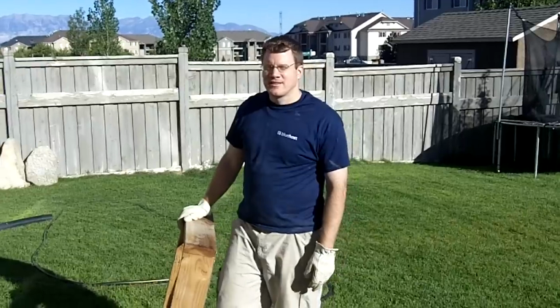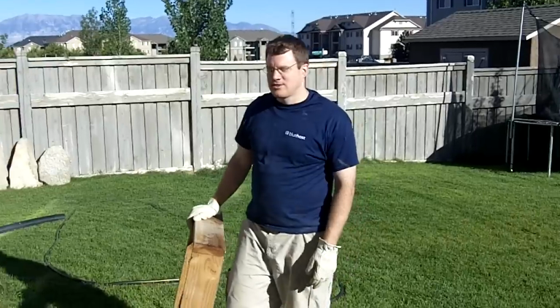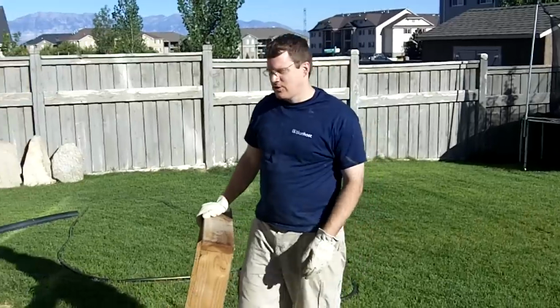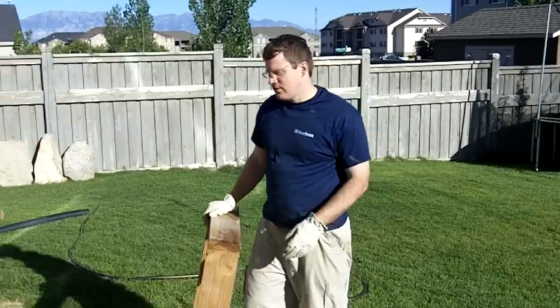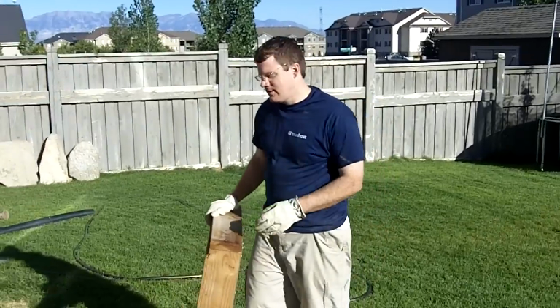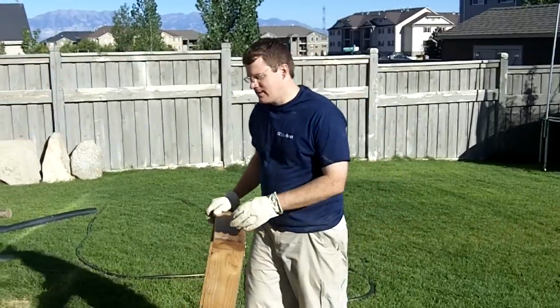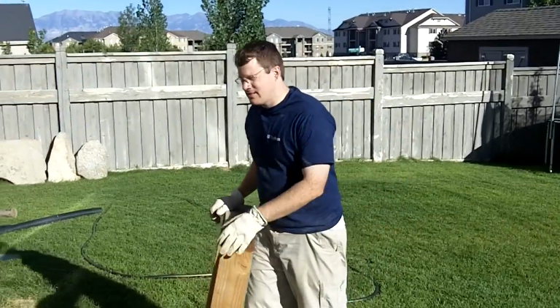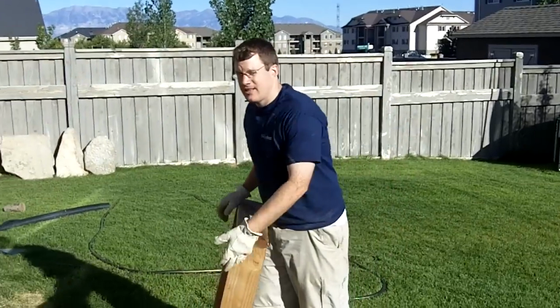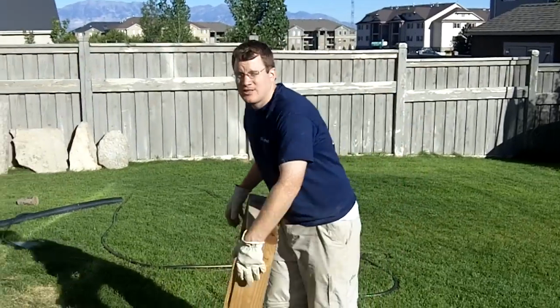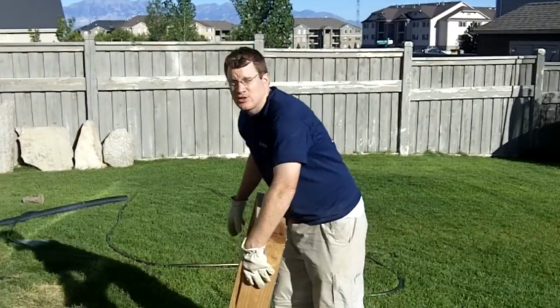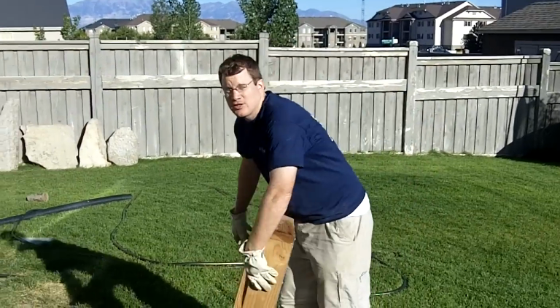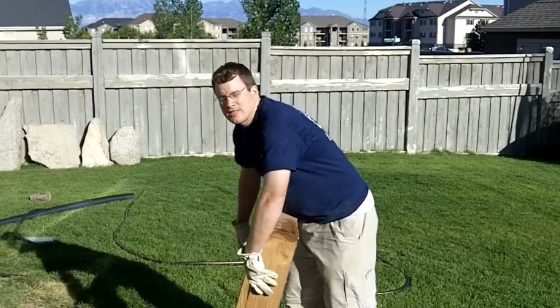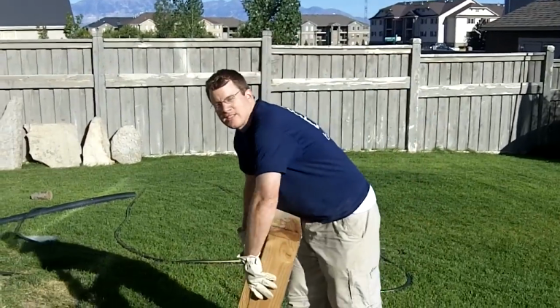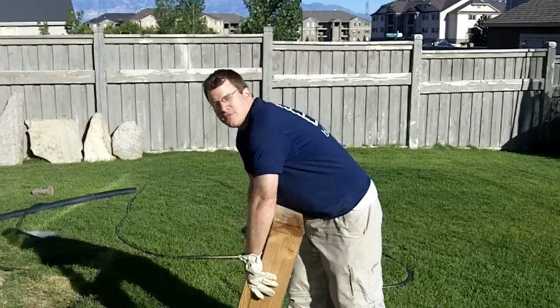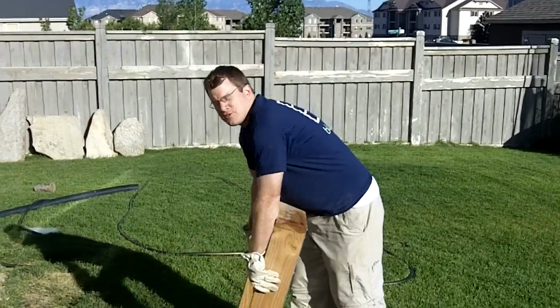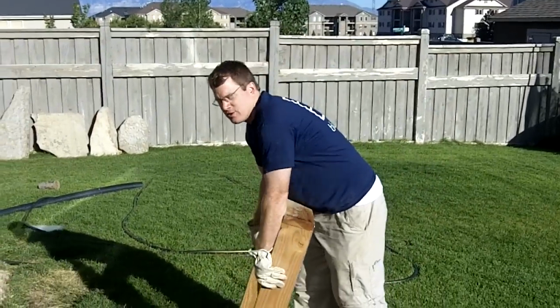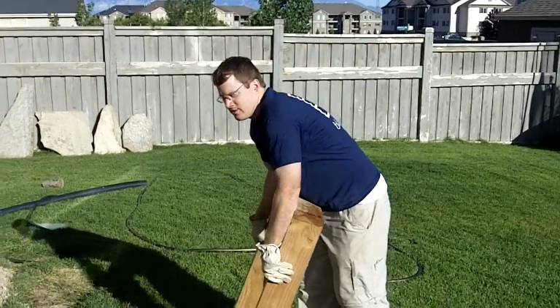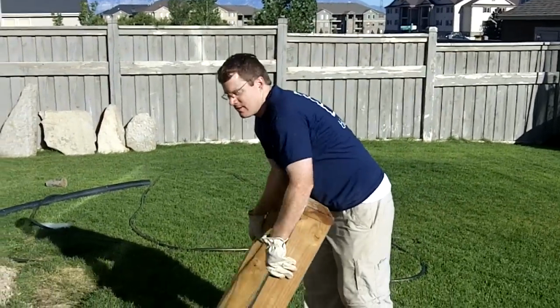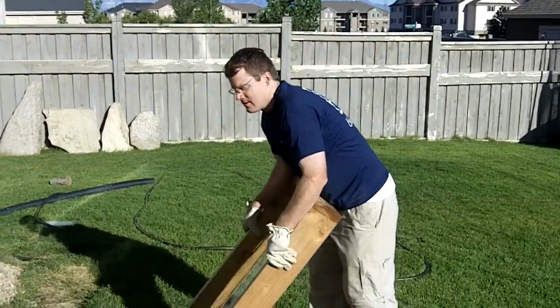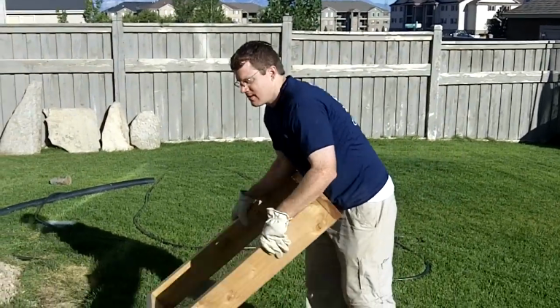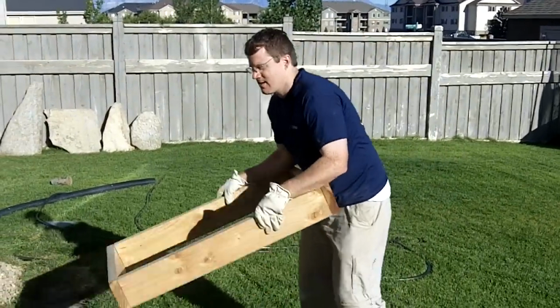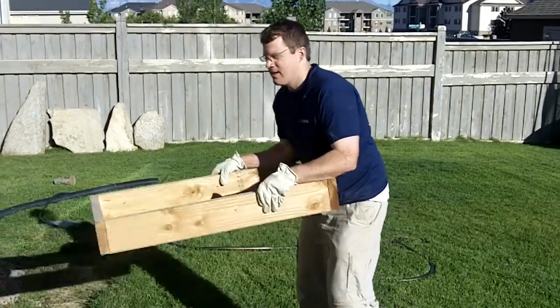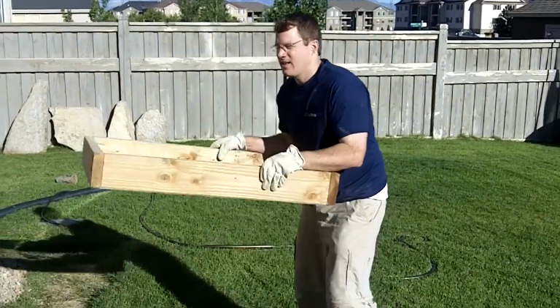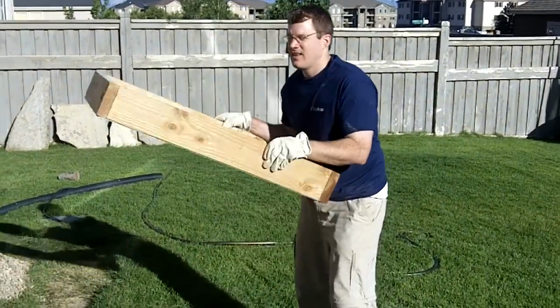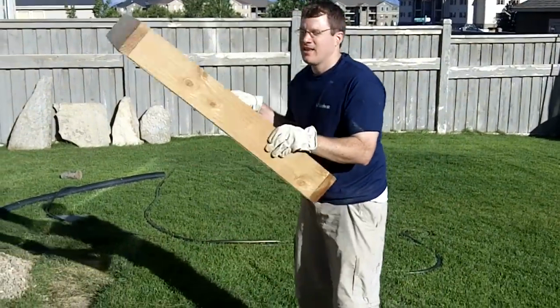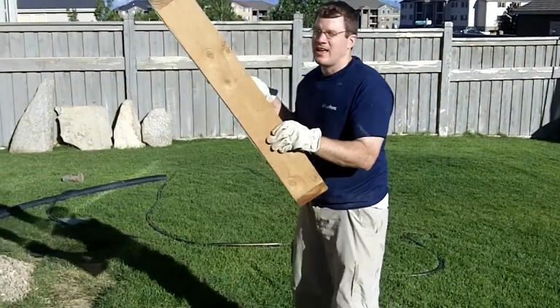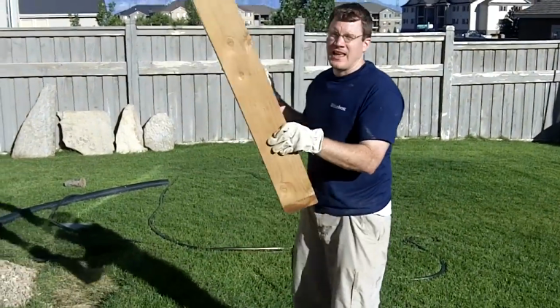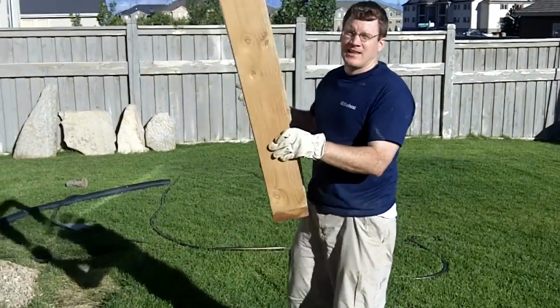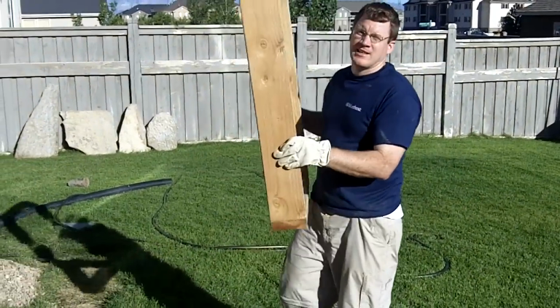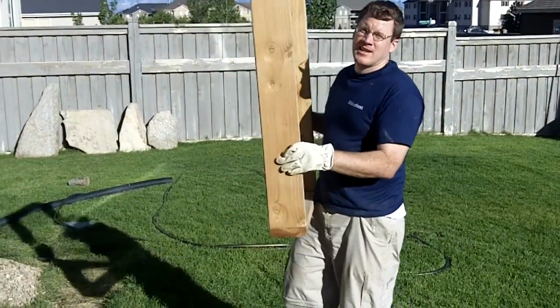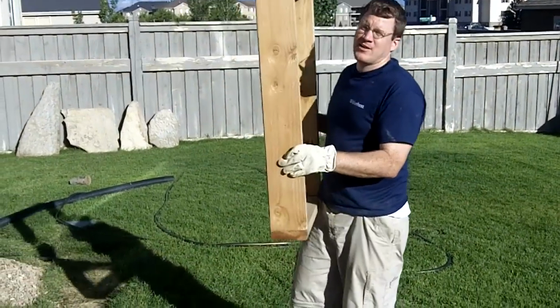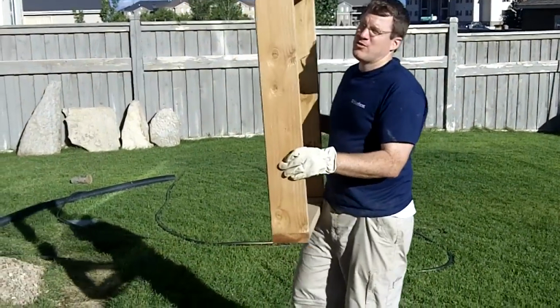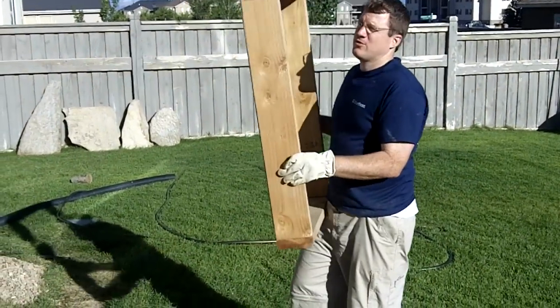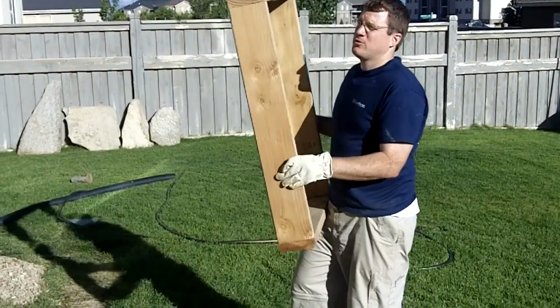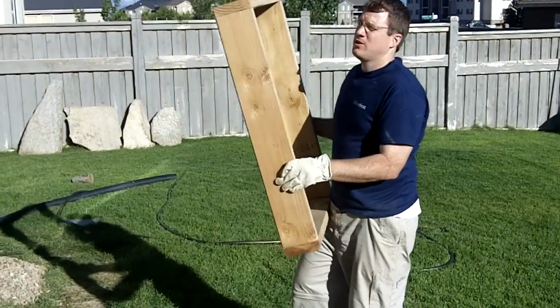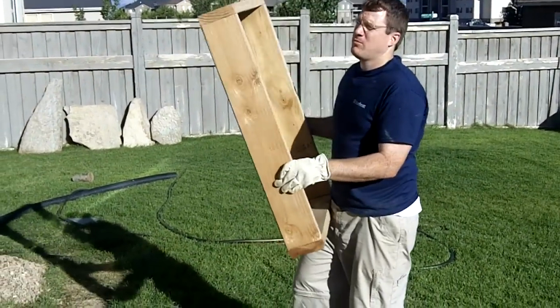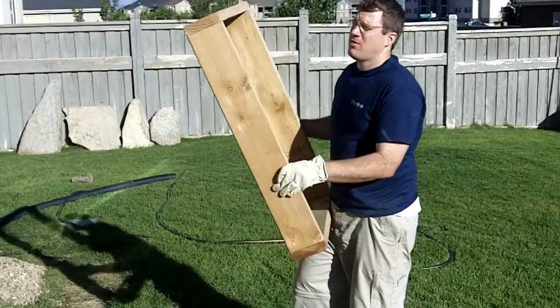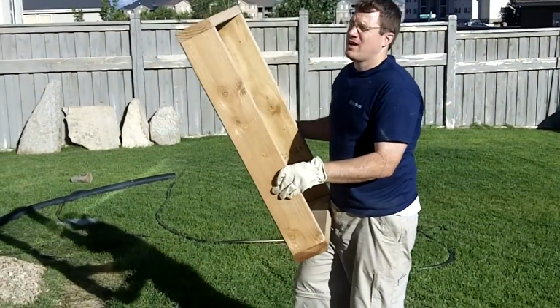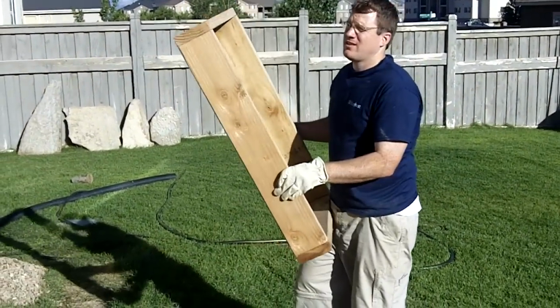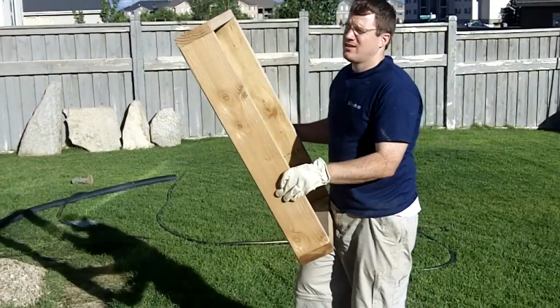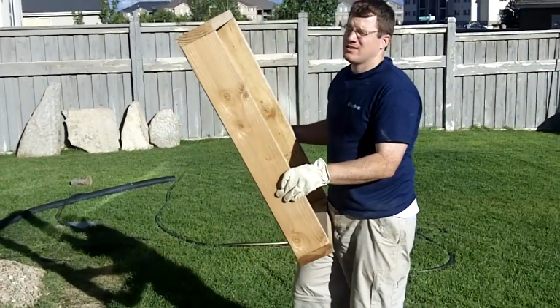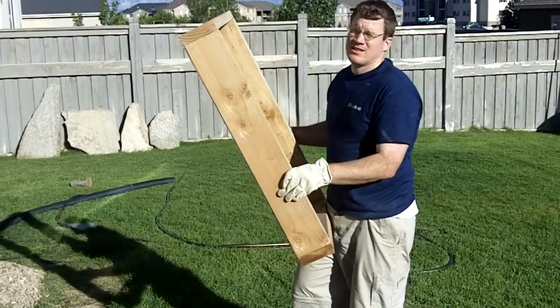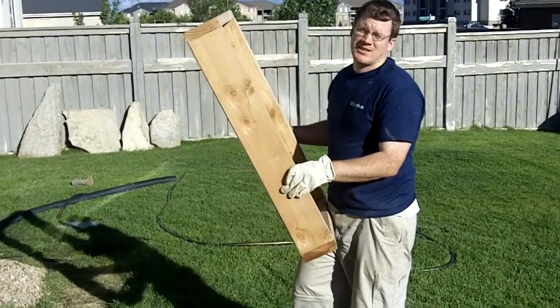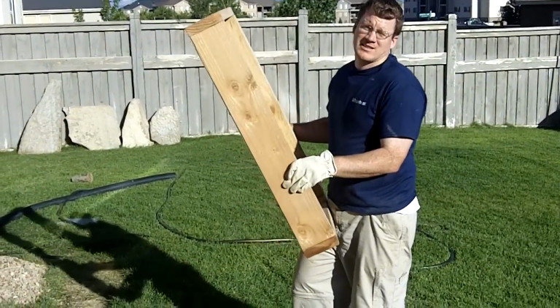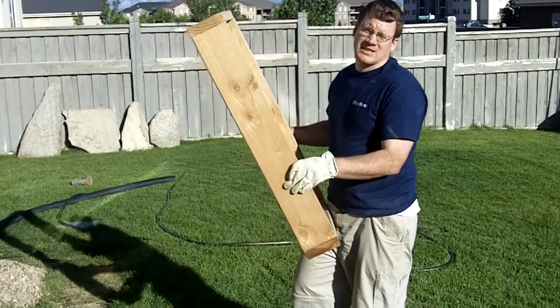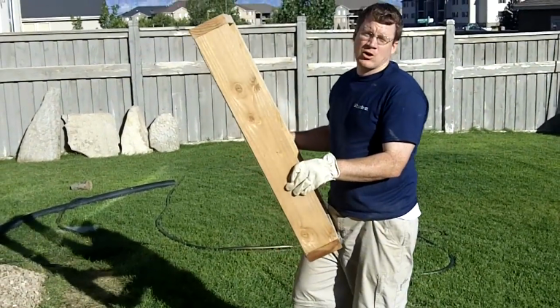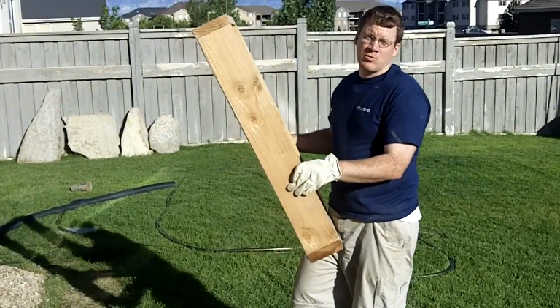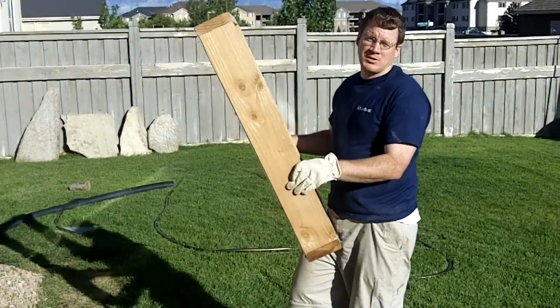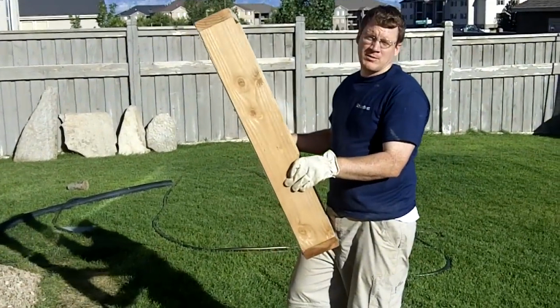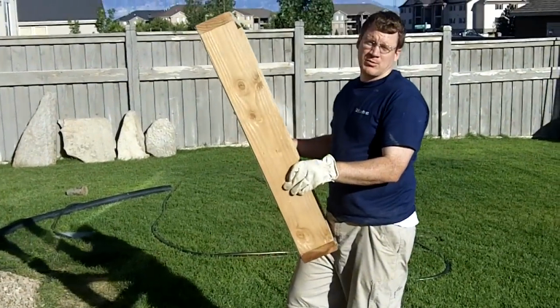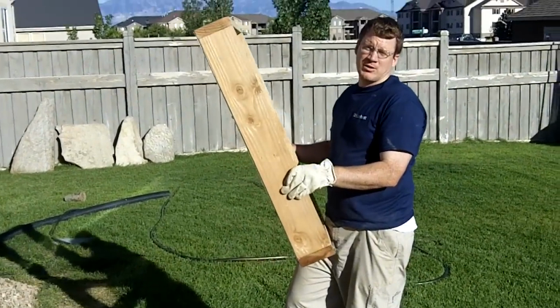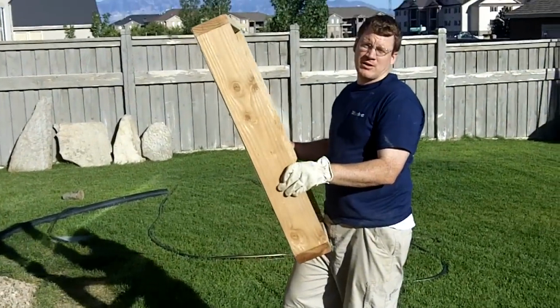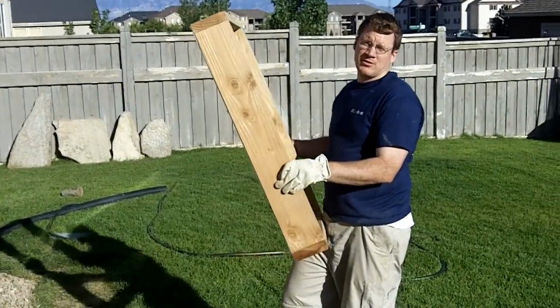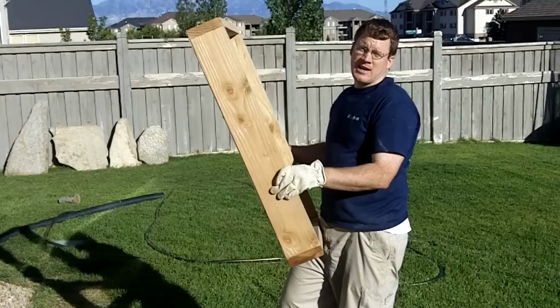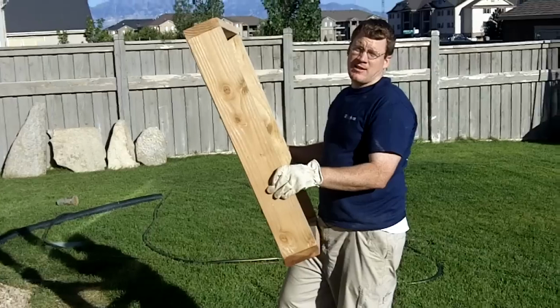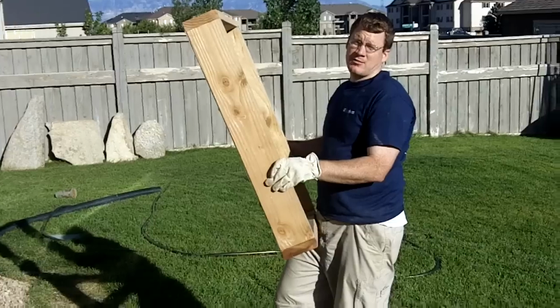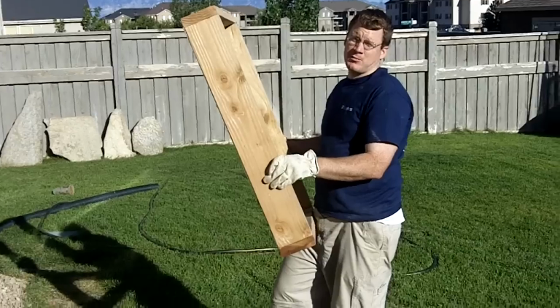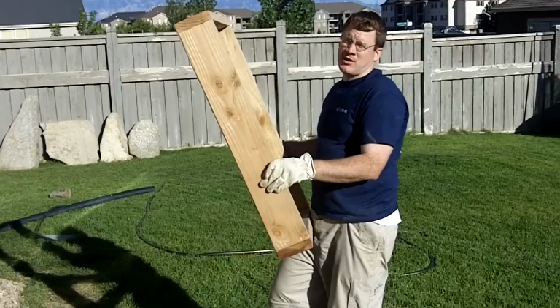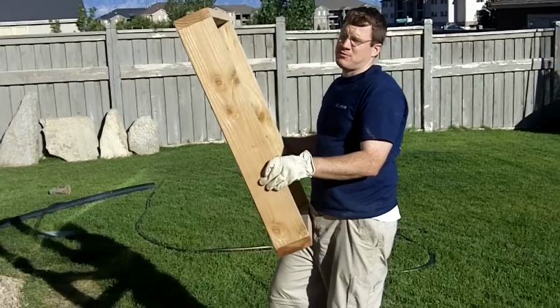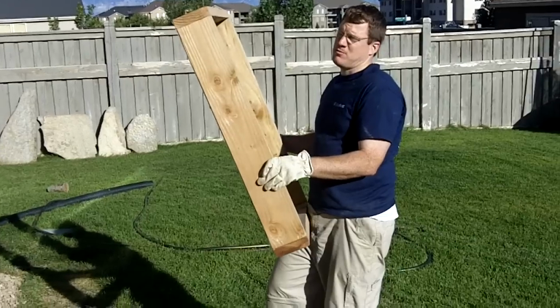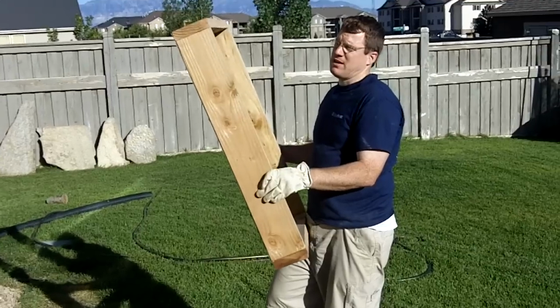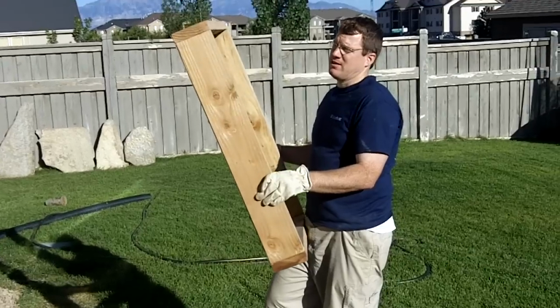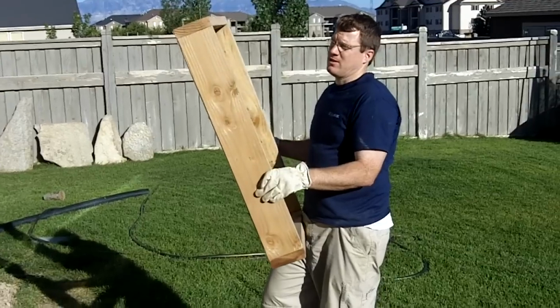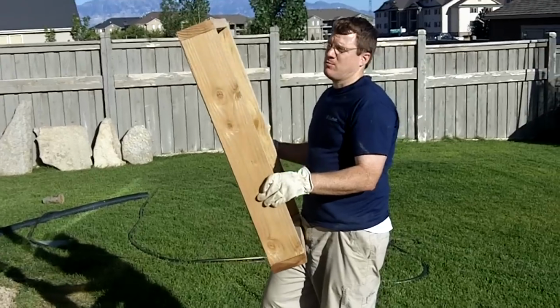So this is a dirt sifter and you can't really buy these, at least in Home Depot — they don't have them, you have to make them.